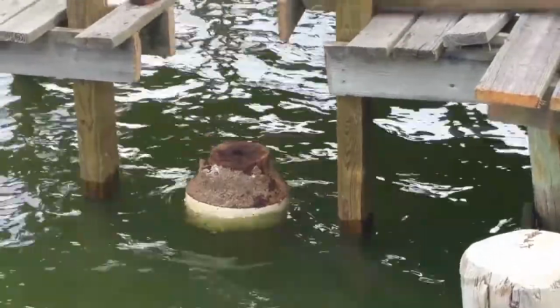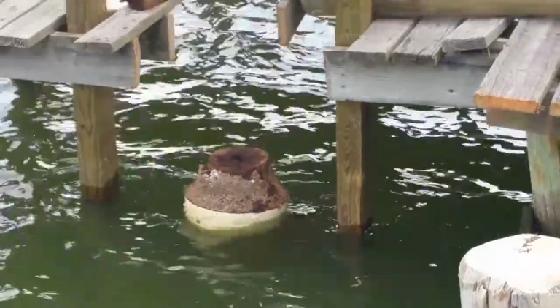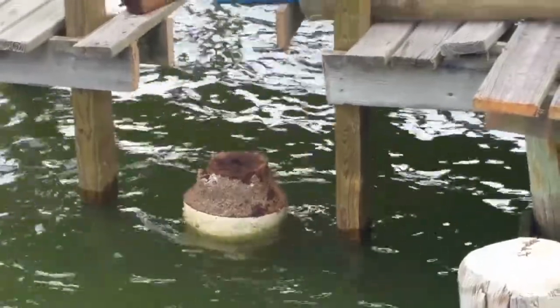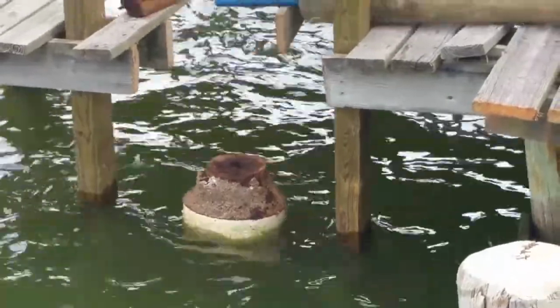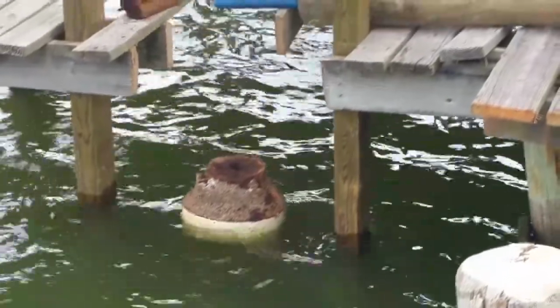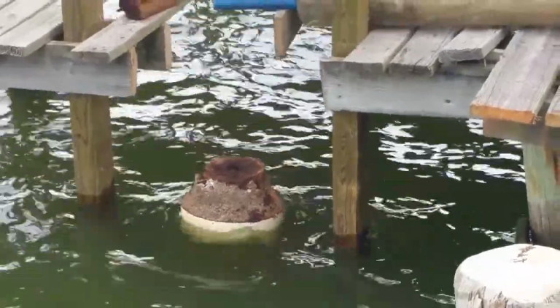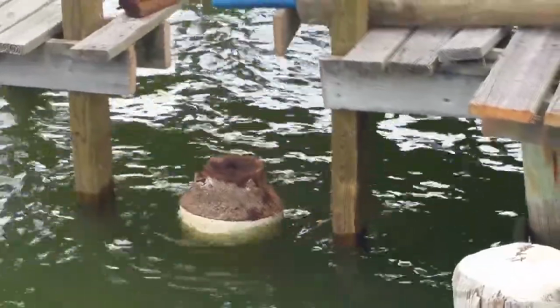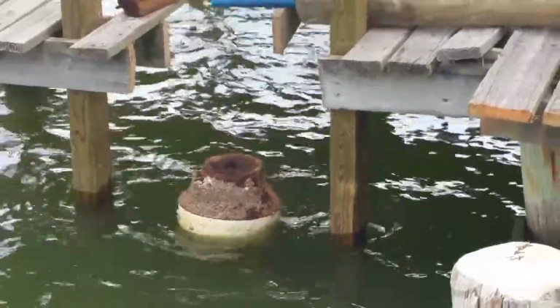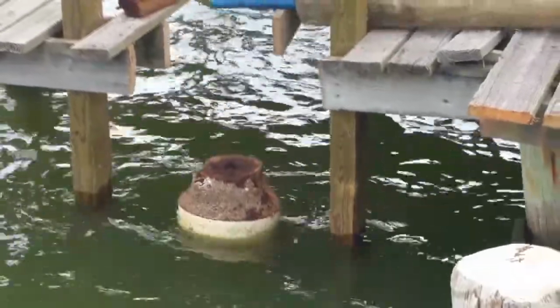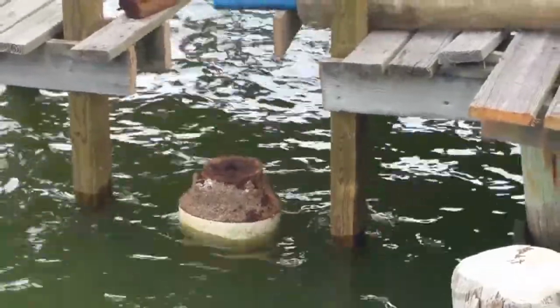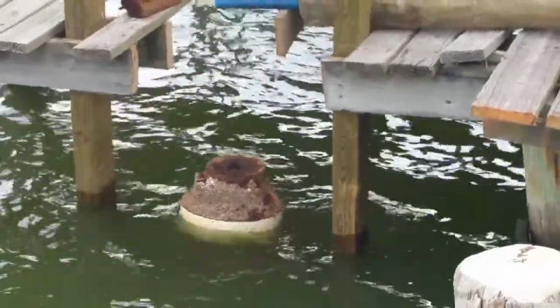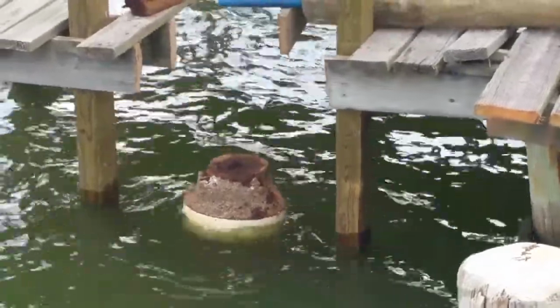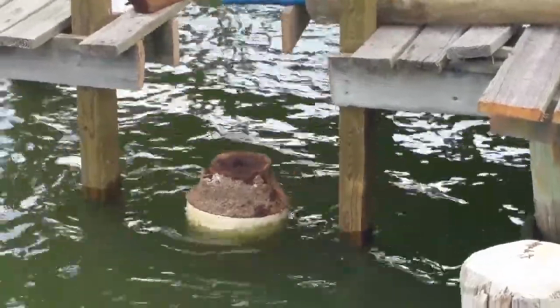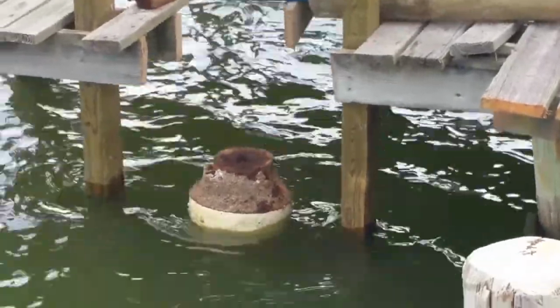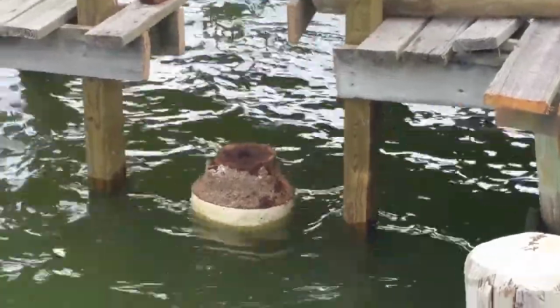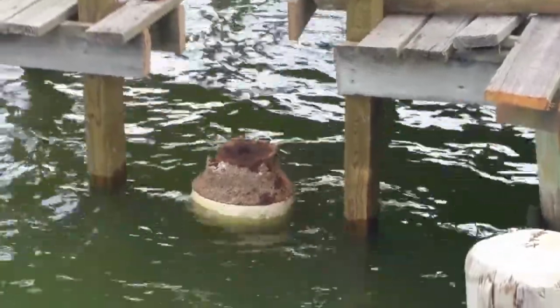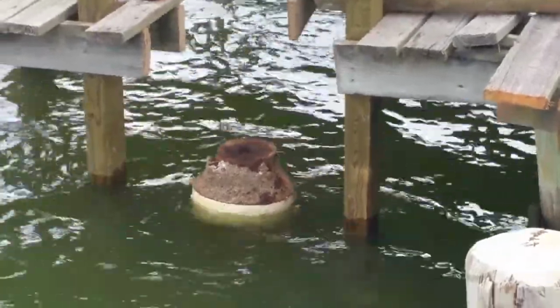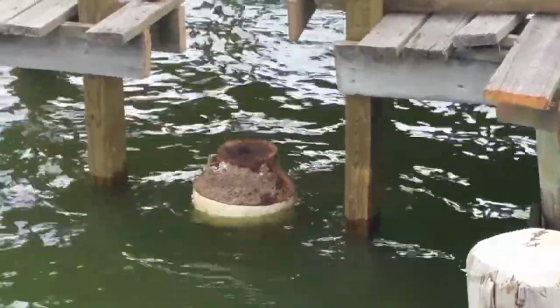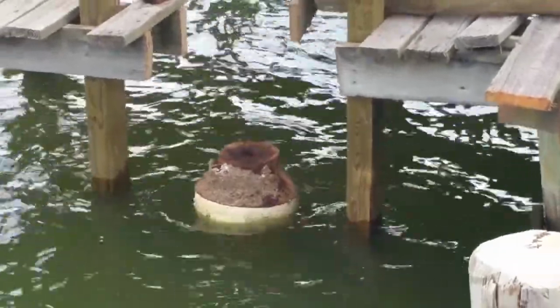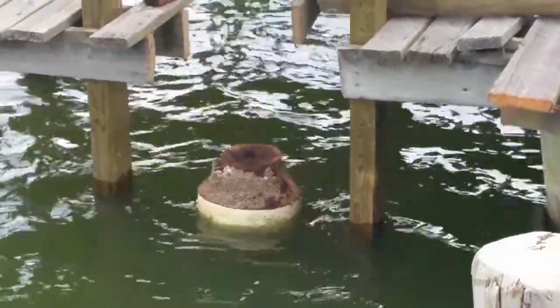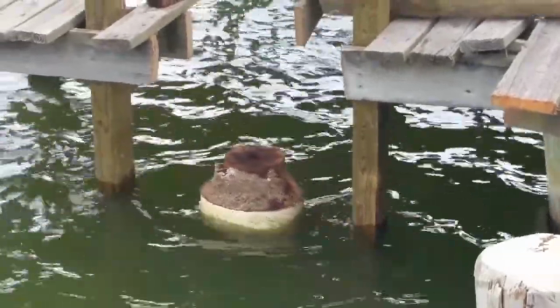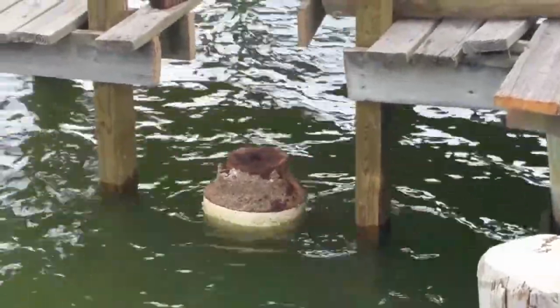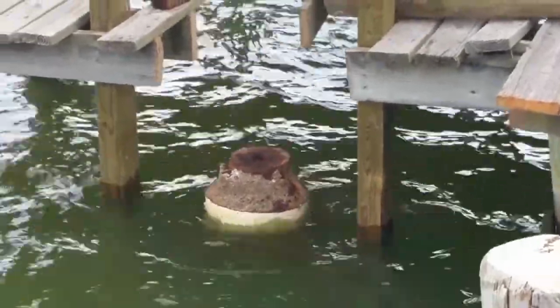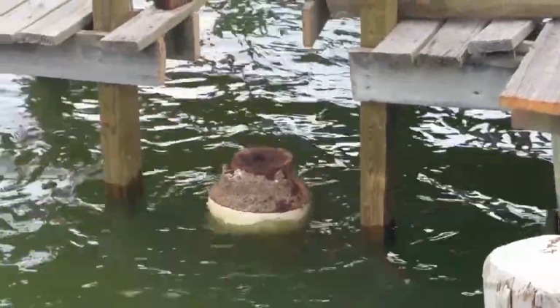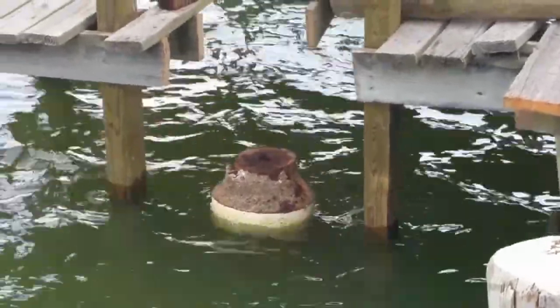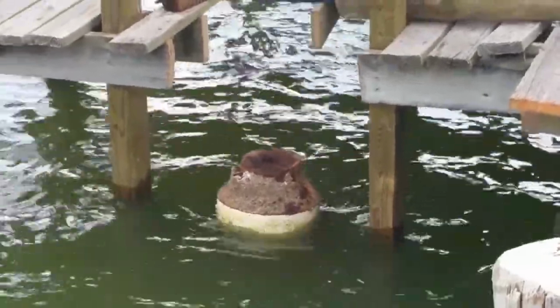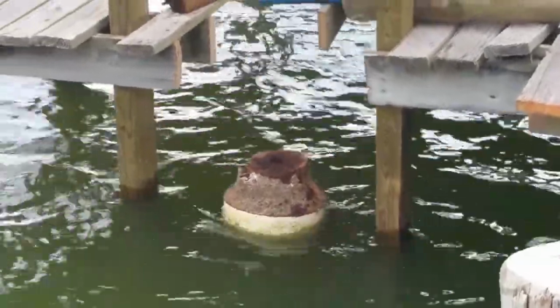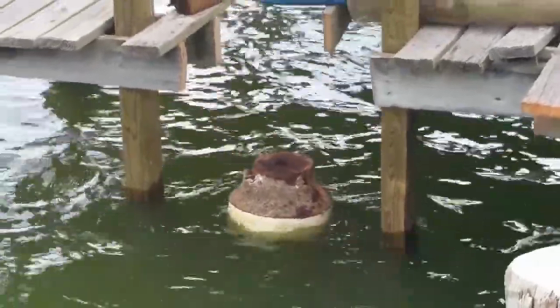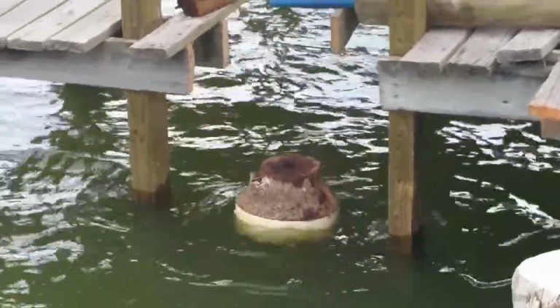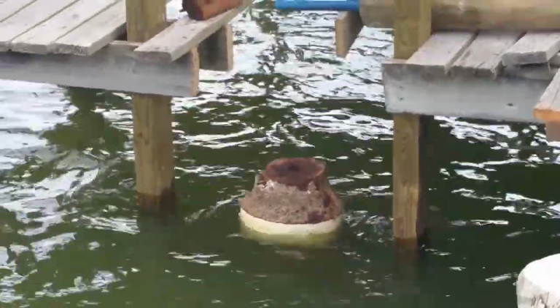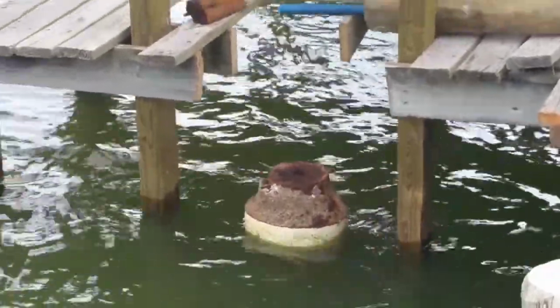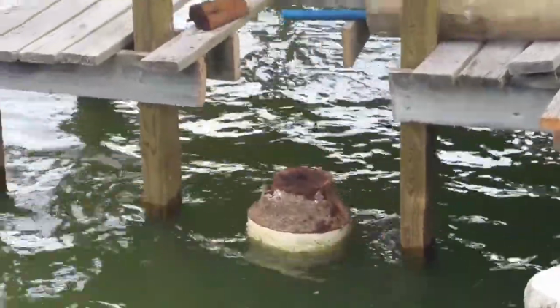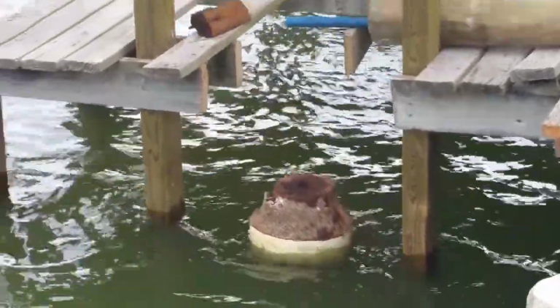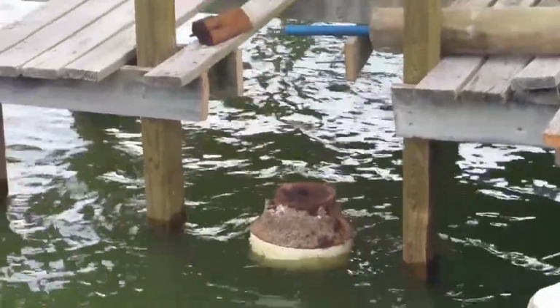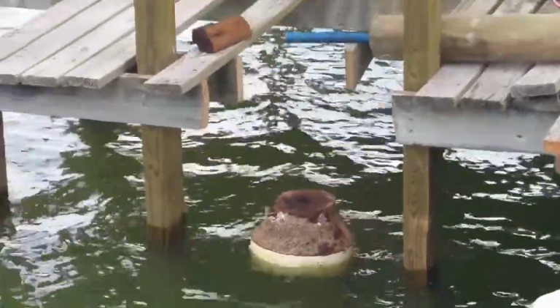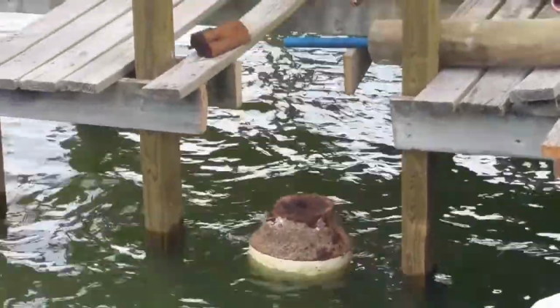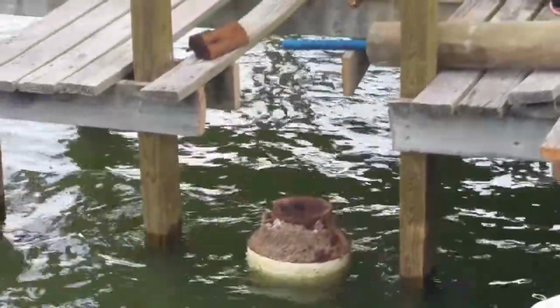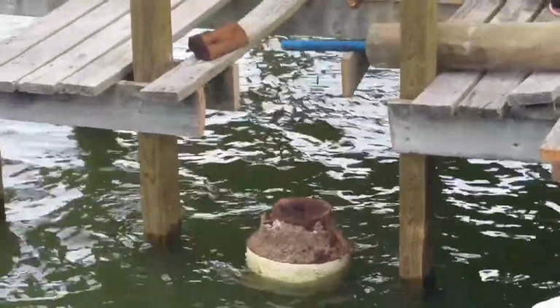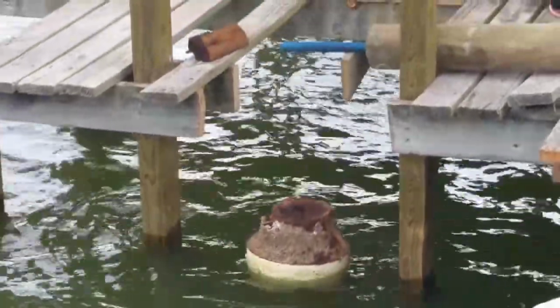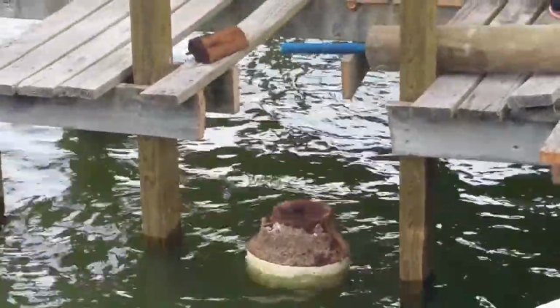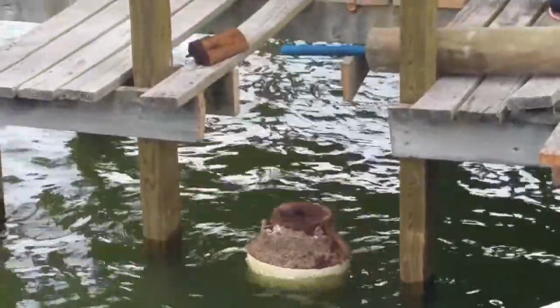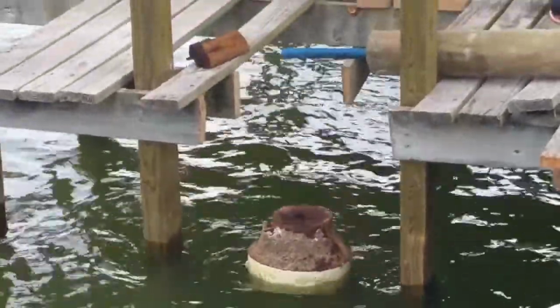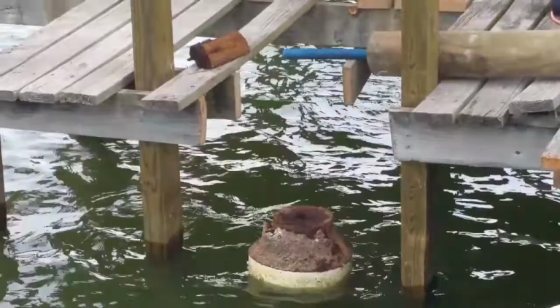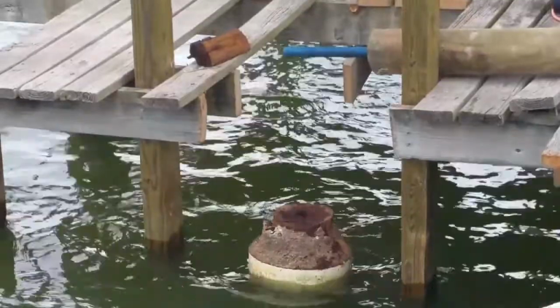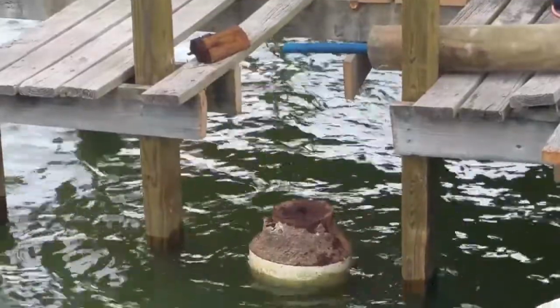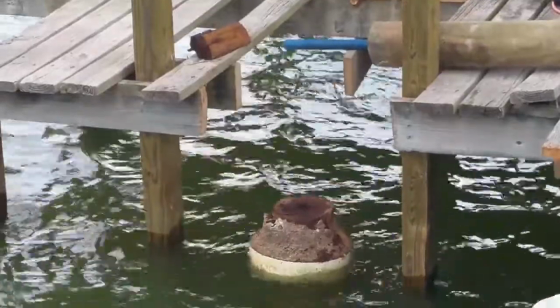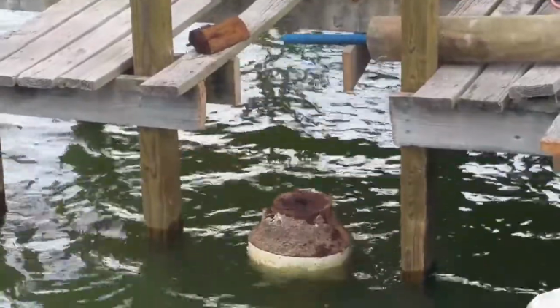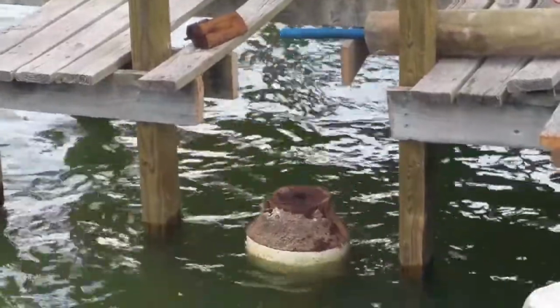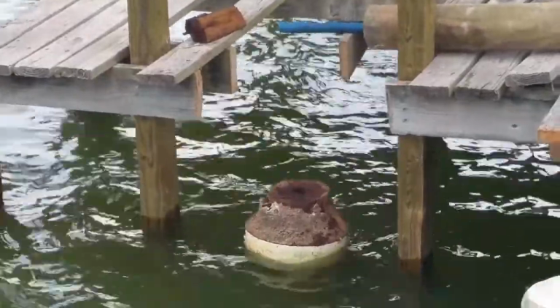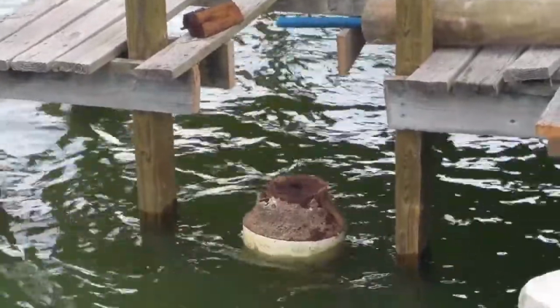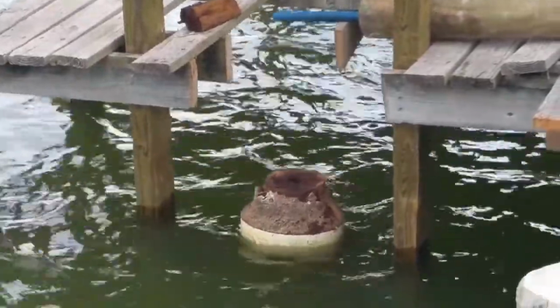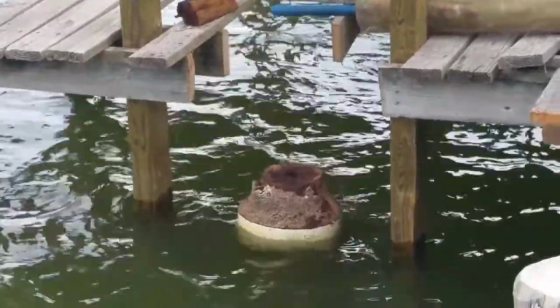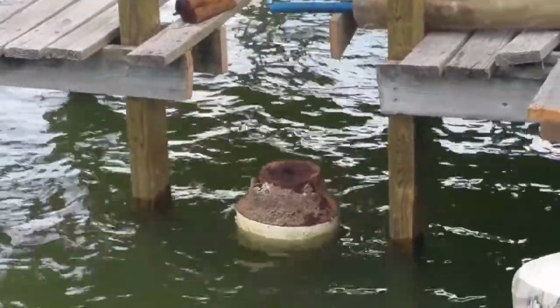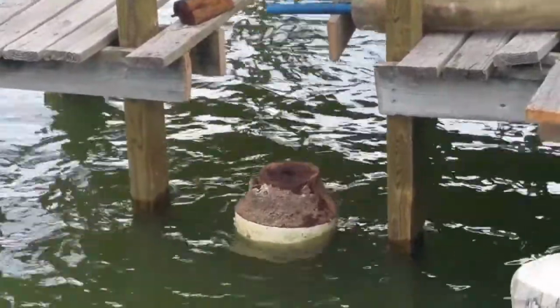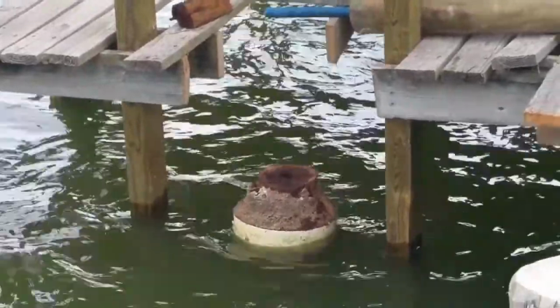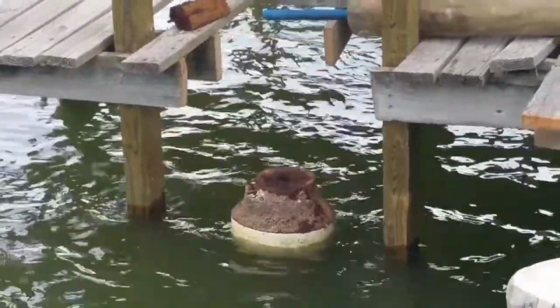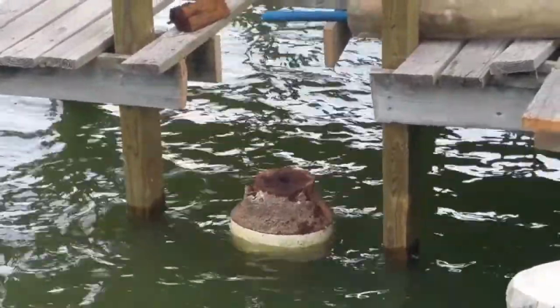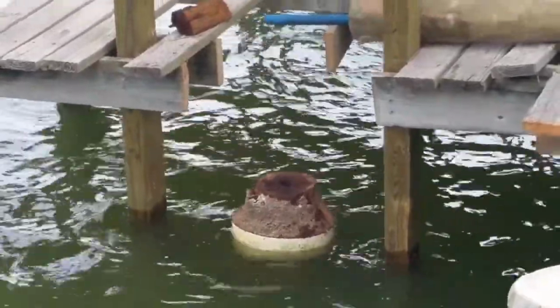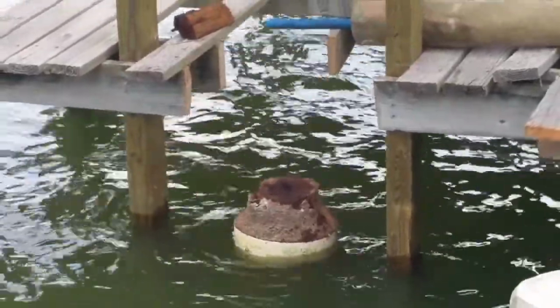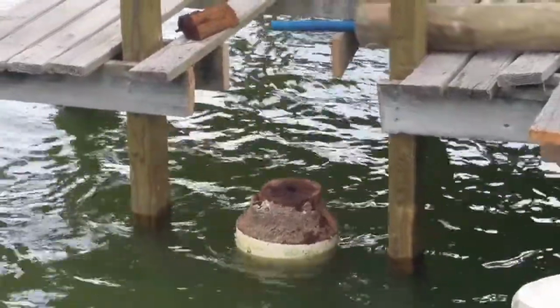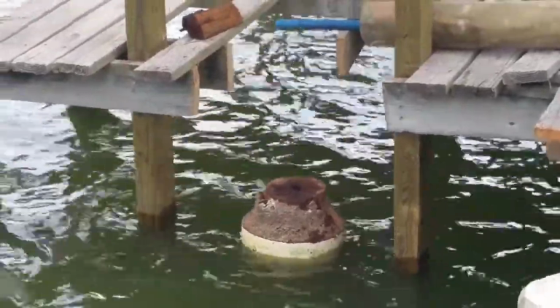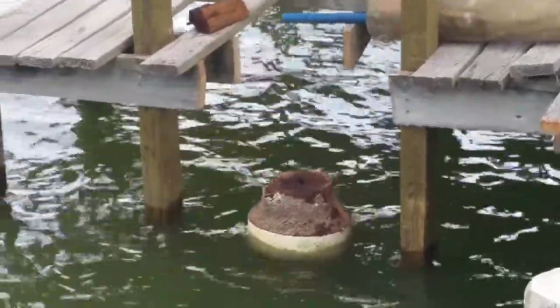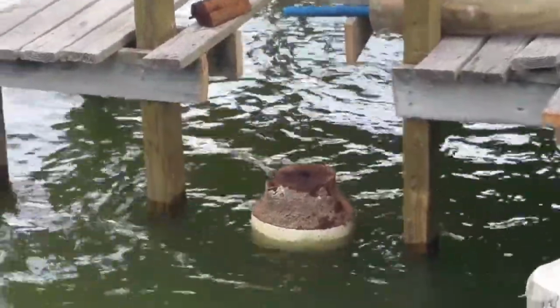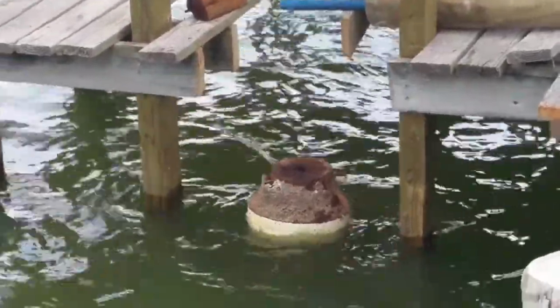Generally these pilings don't deteriorate below the mud line. It's just in the water column where you have your deterioration.